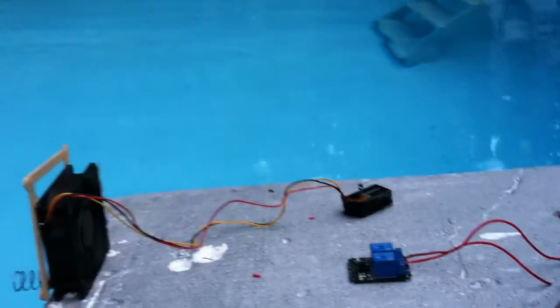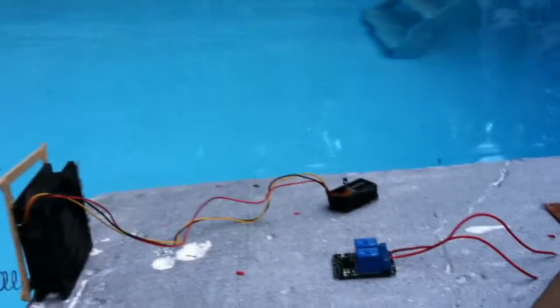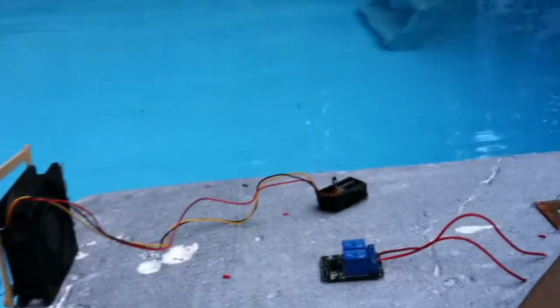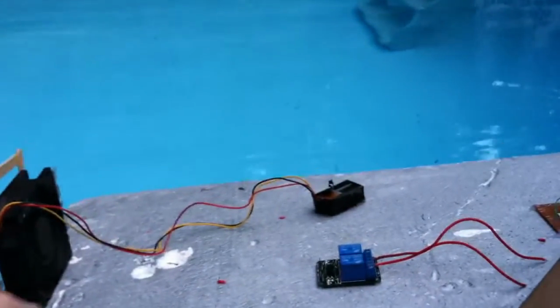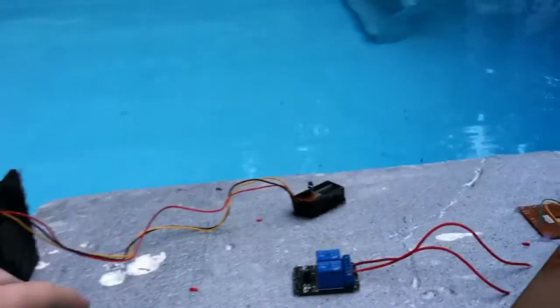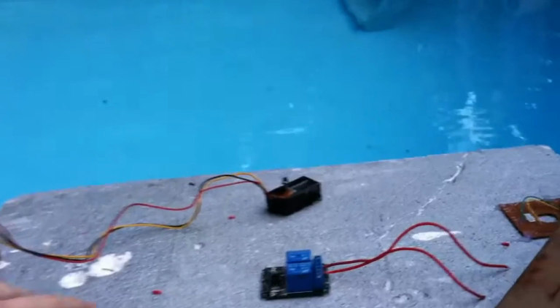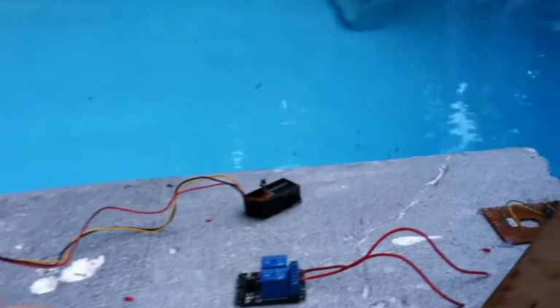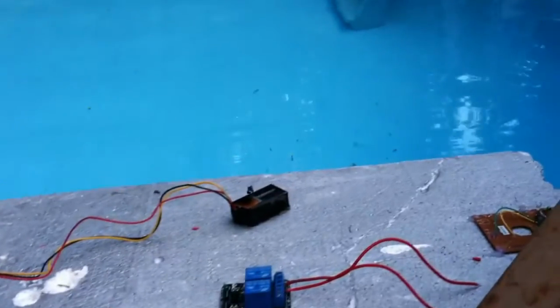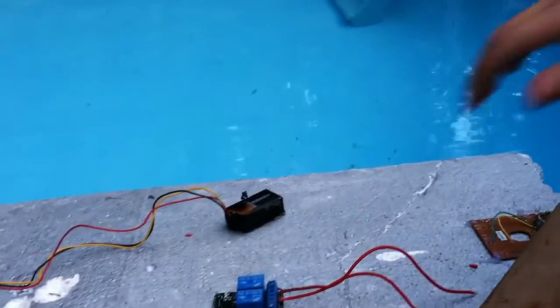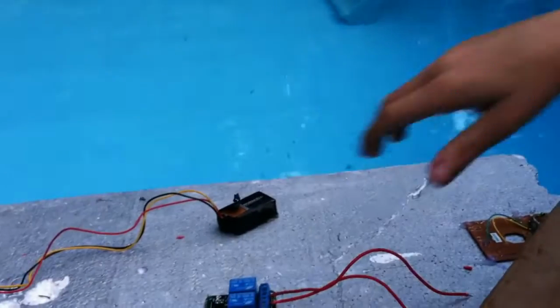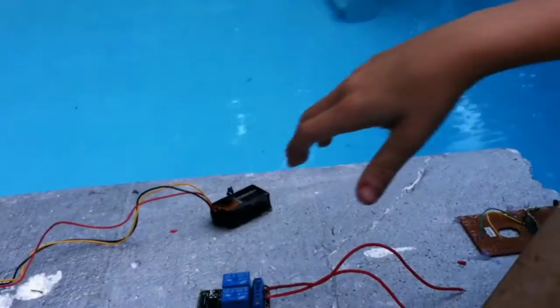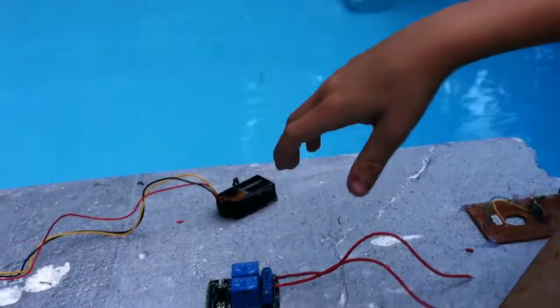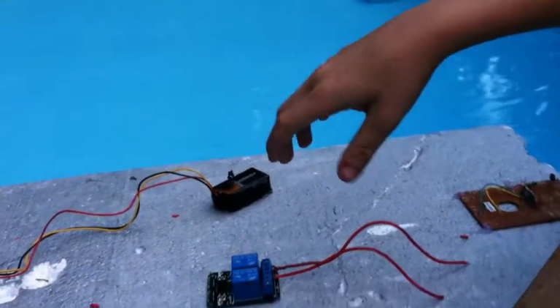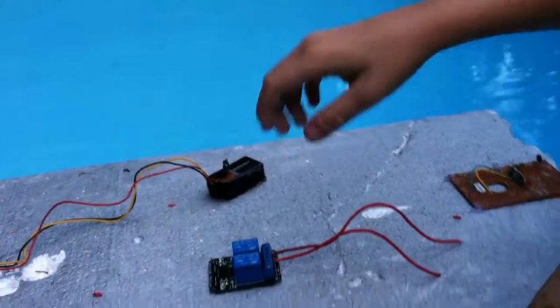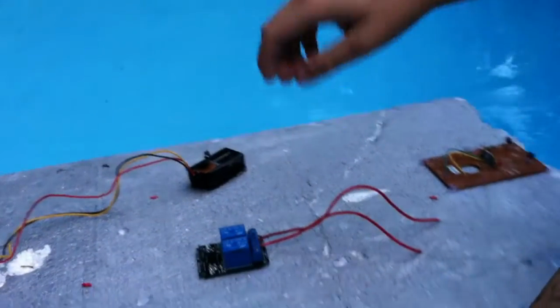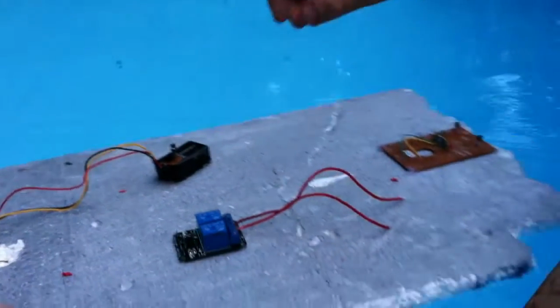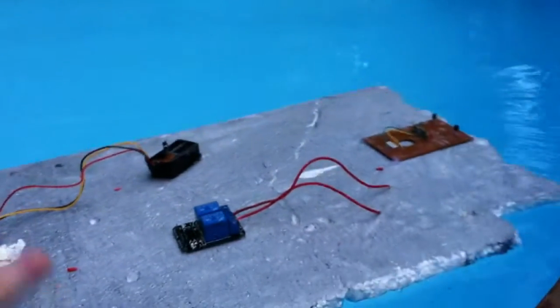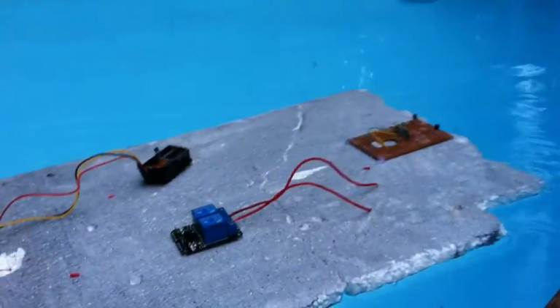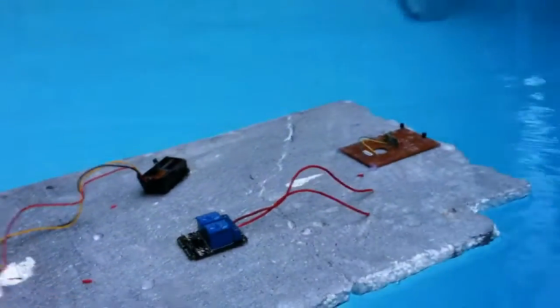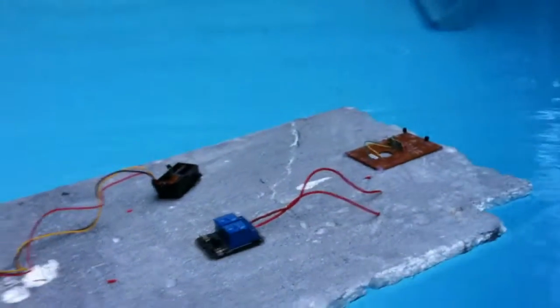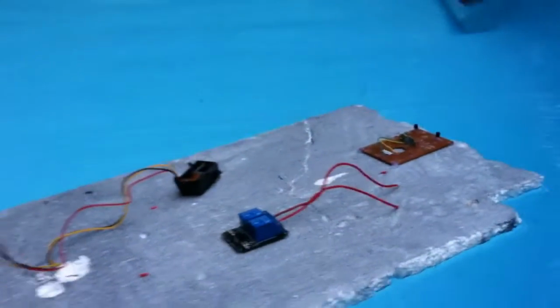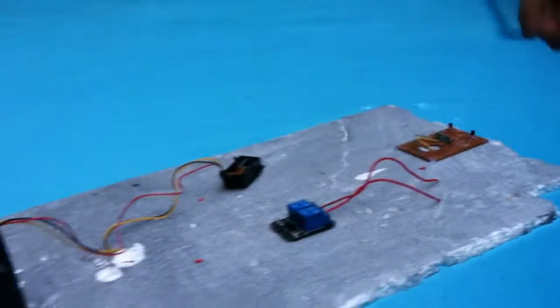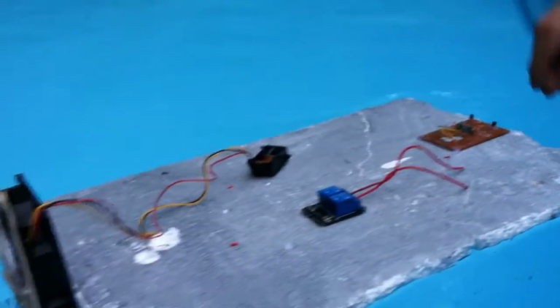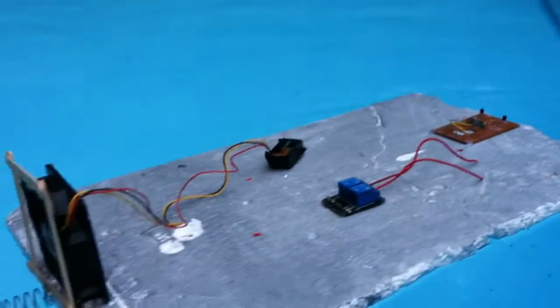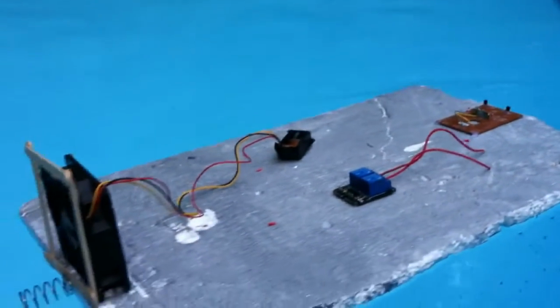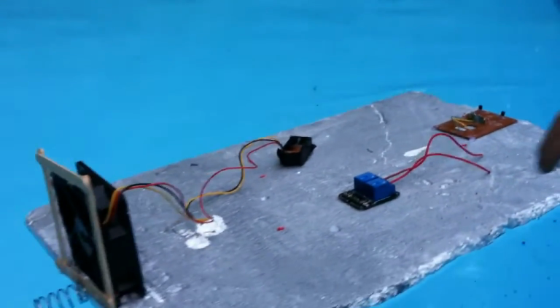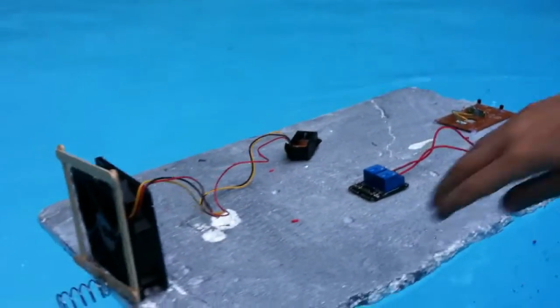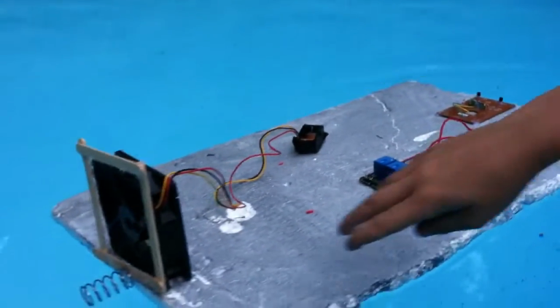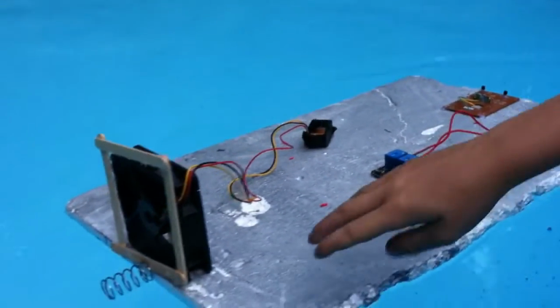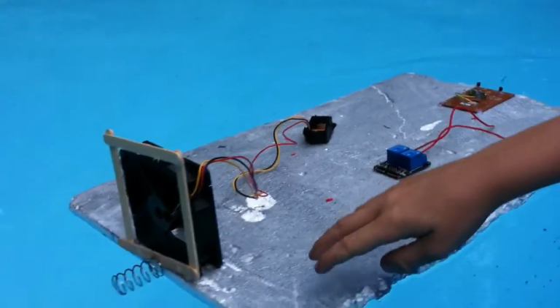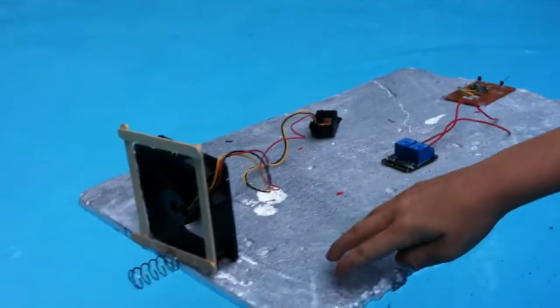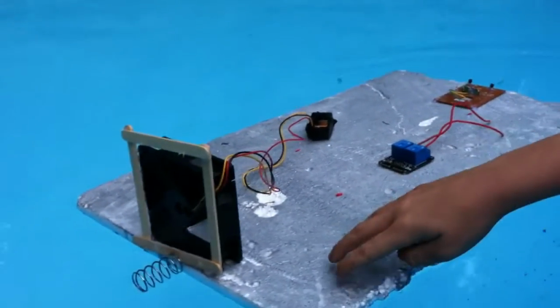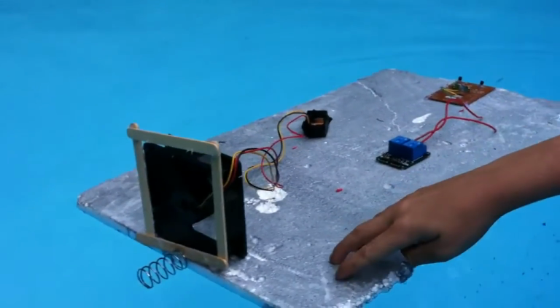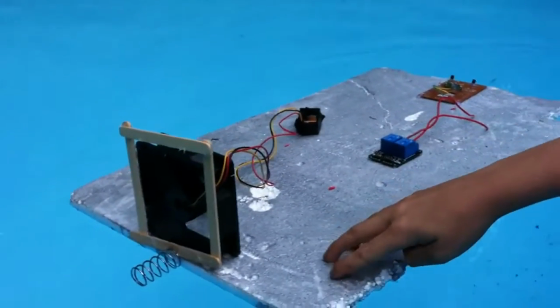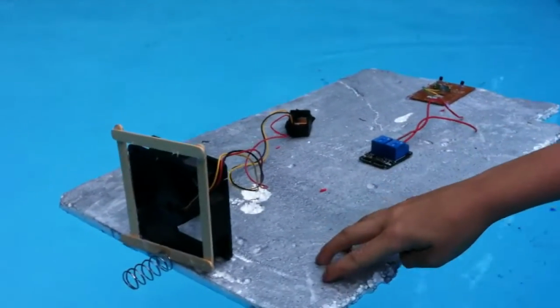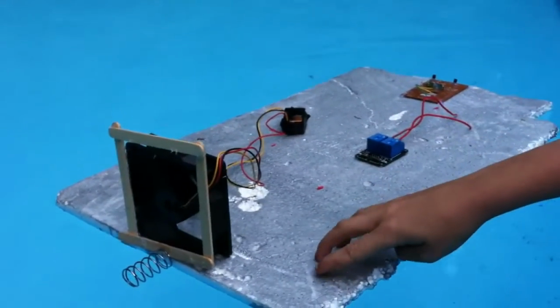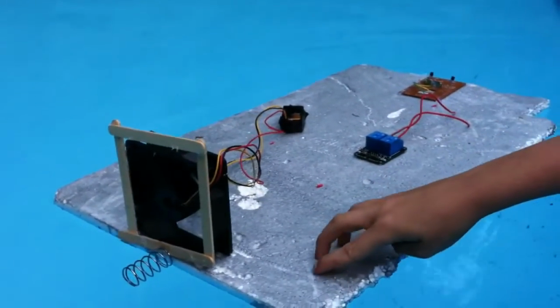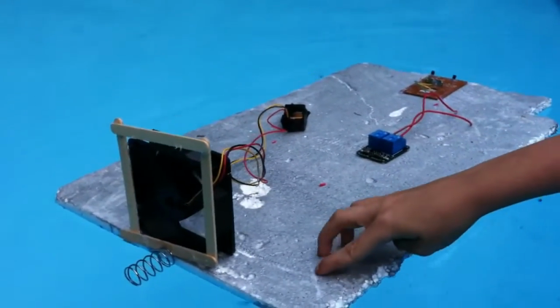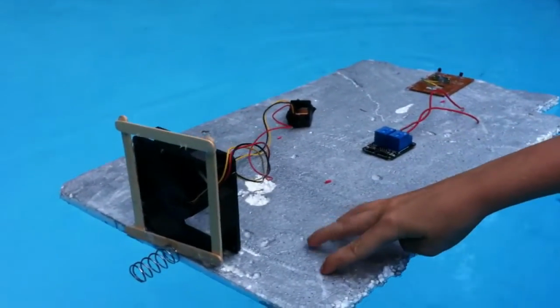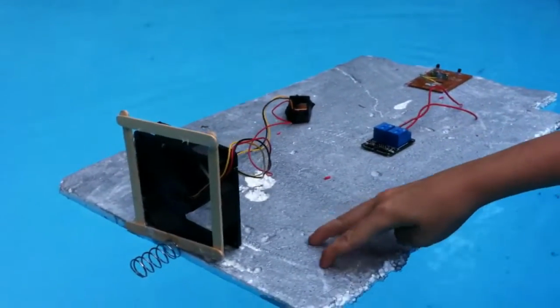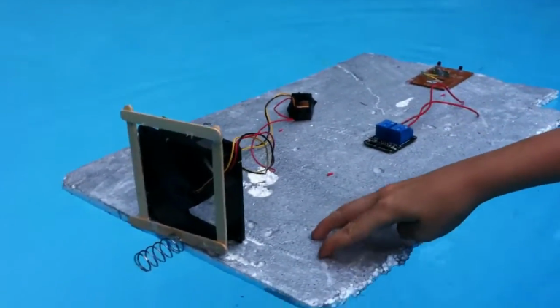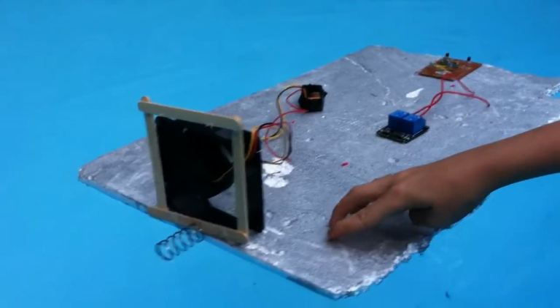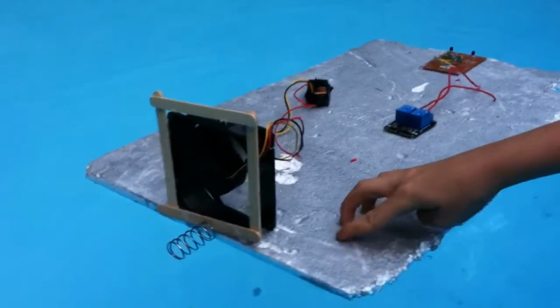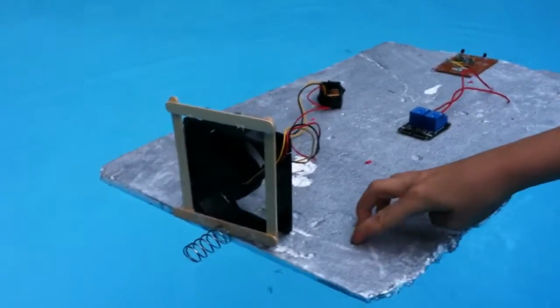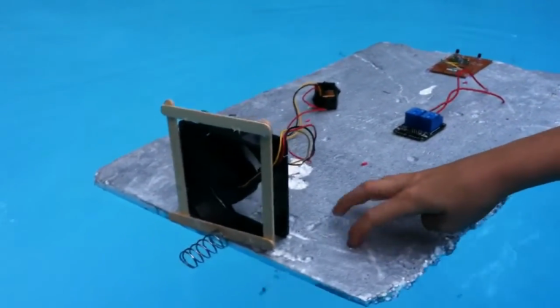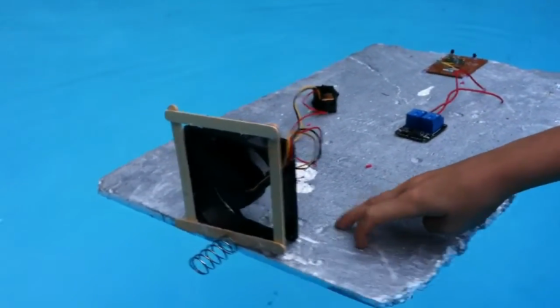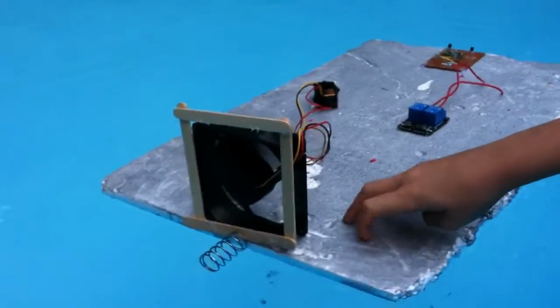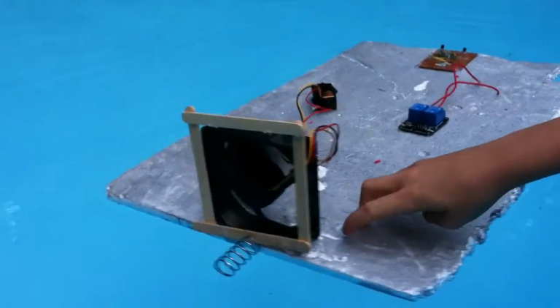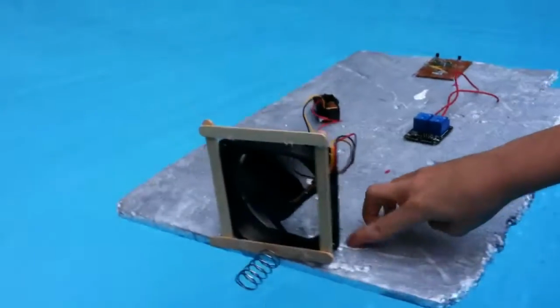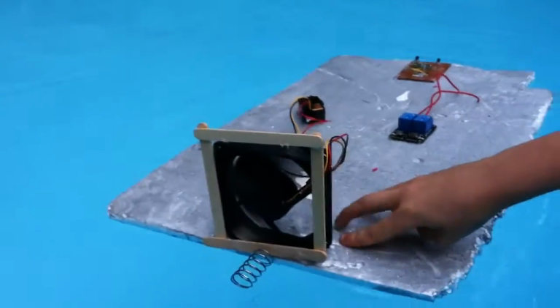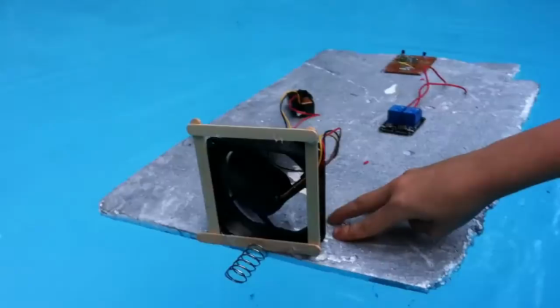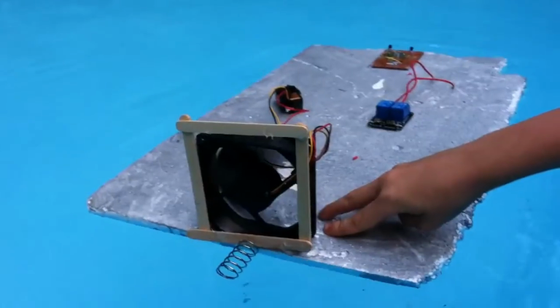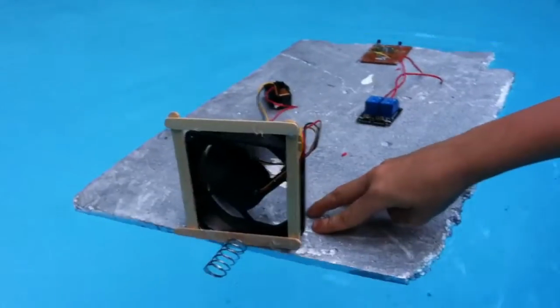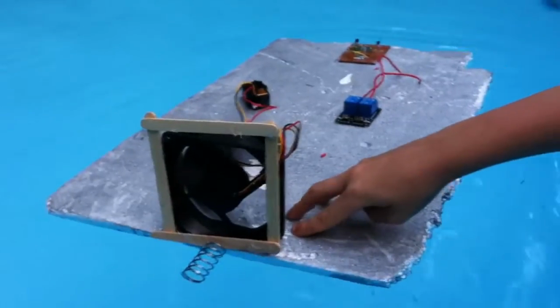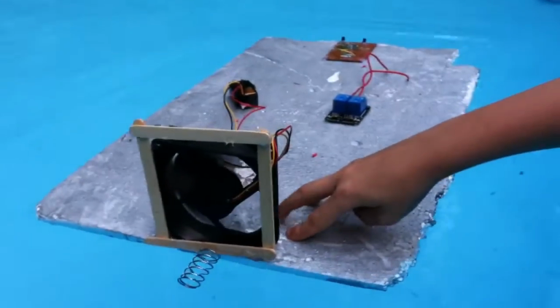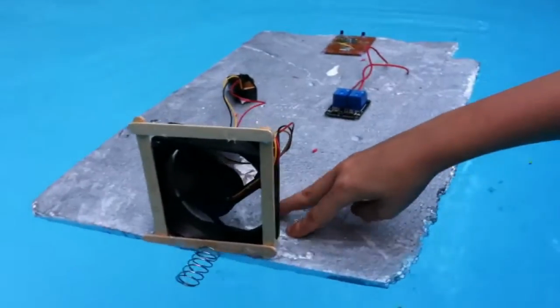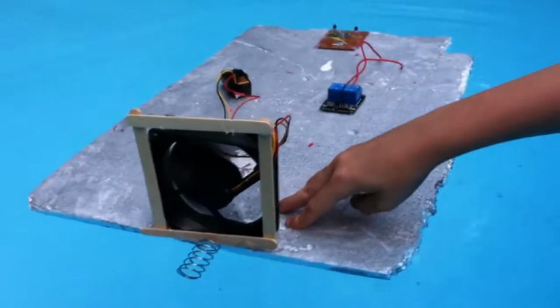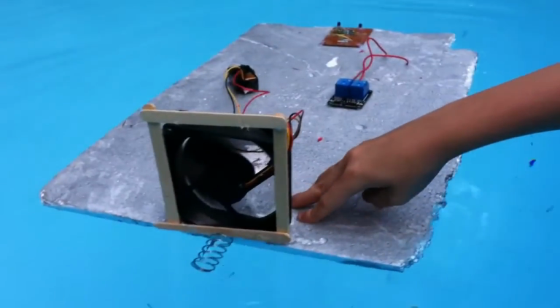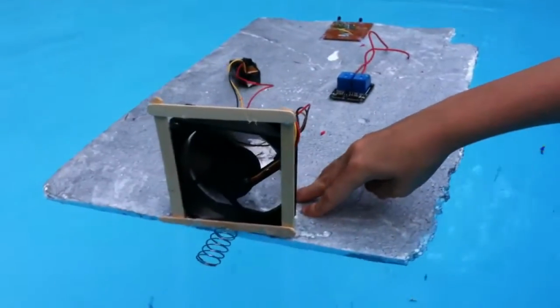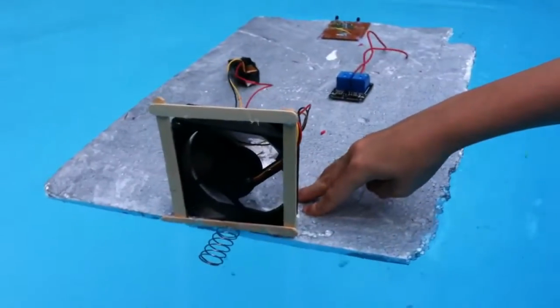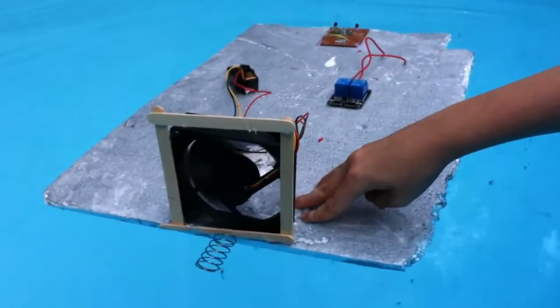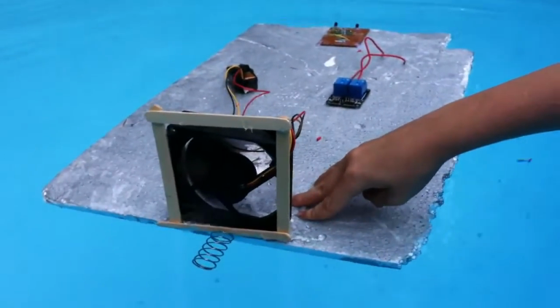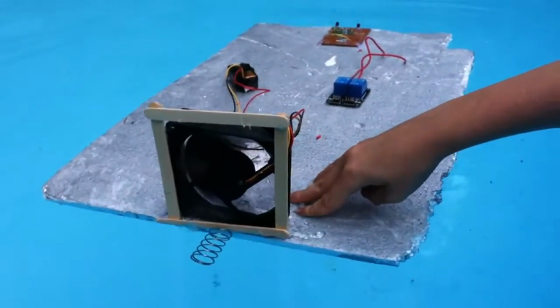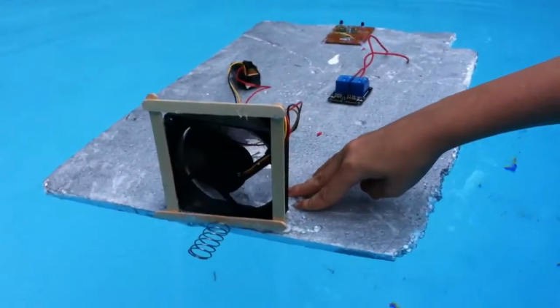Oh, watch this when it goes in the water. The PC fan goes in the water. Just the PC fan.